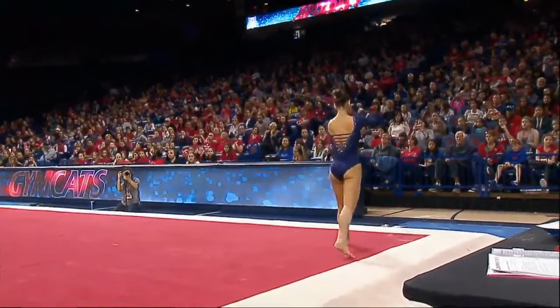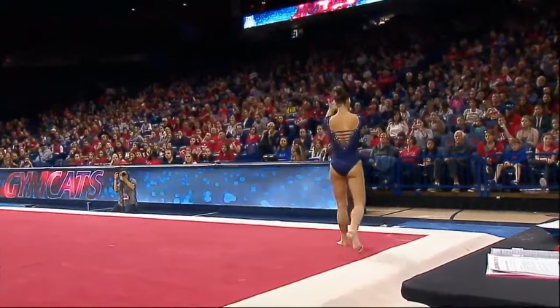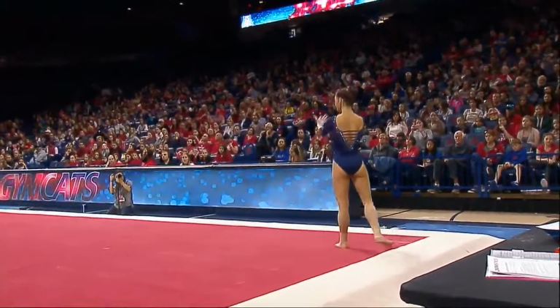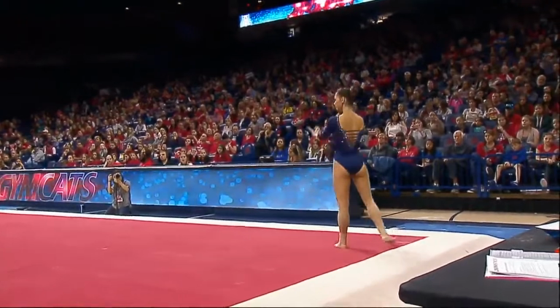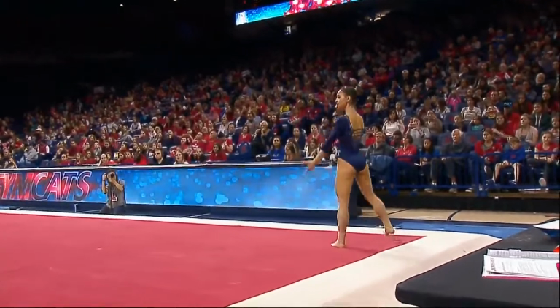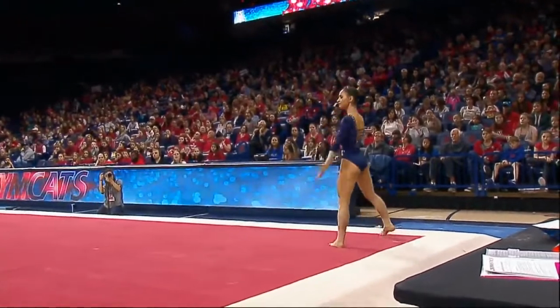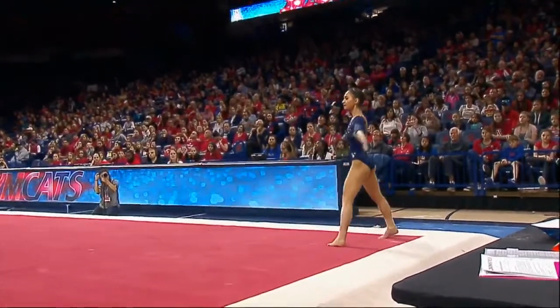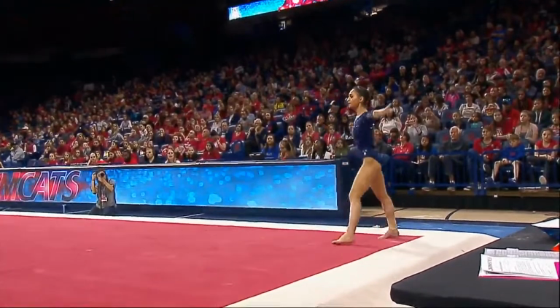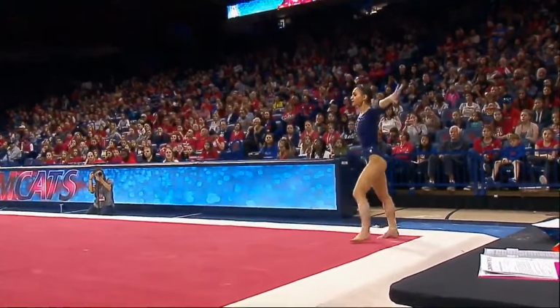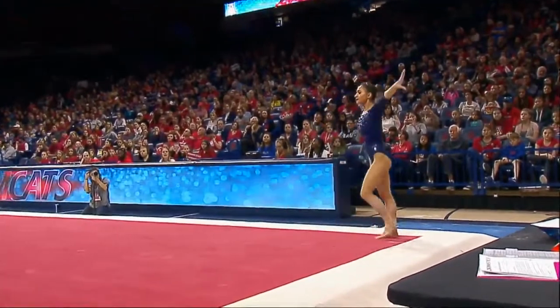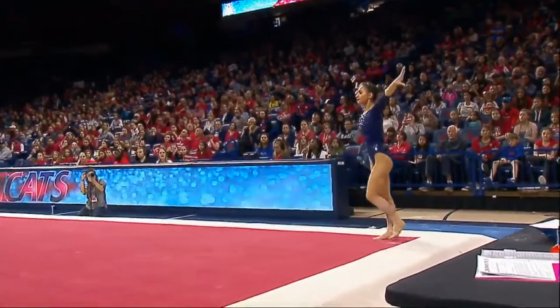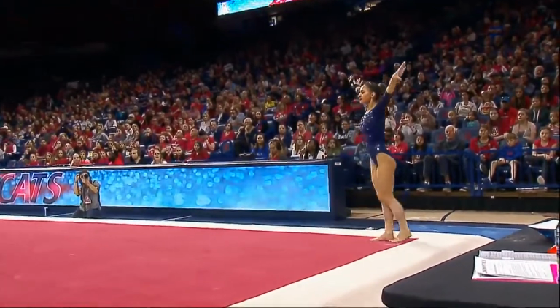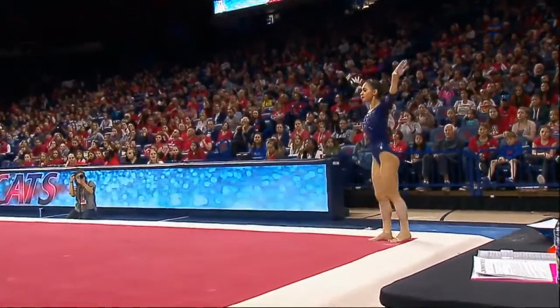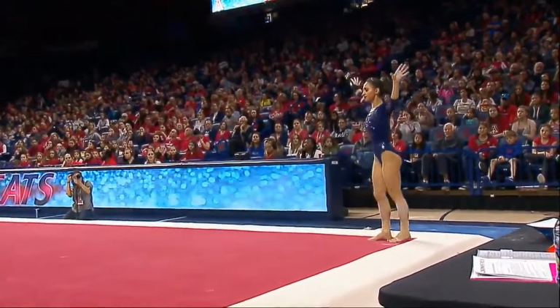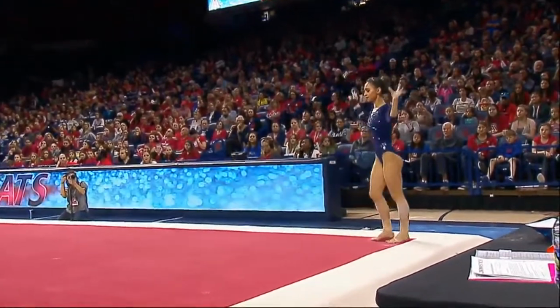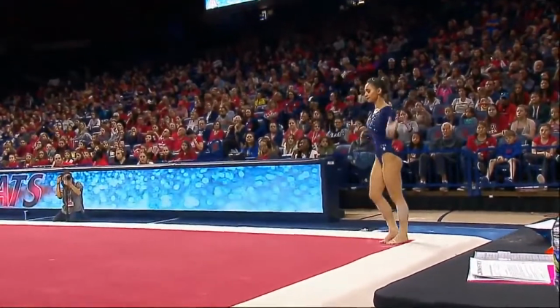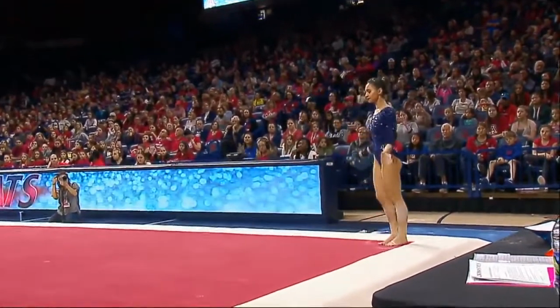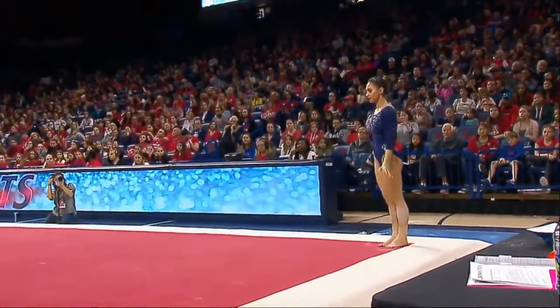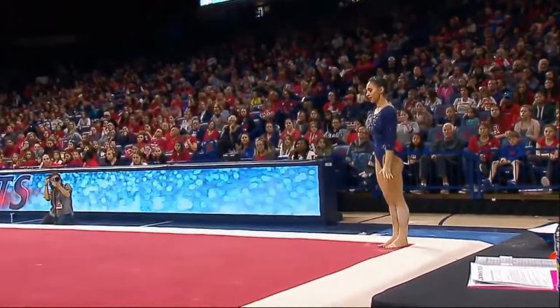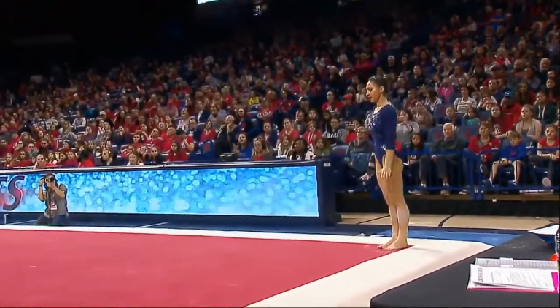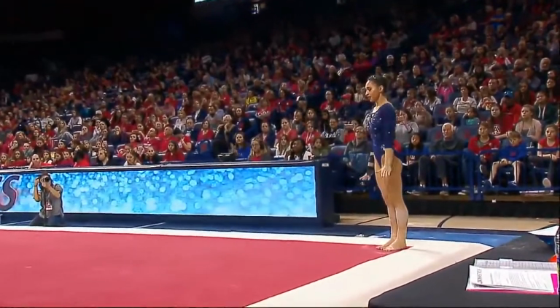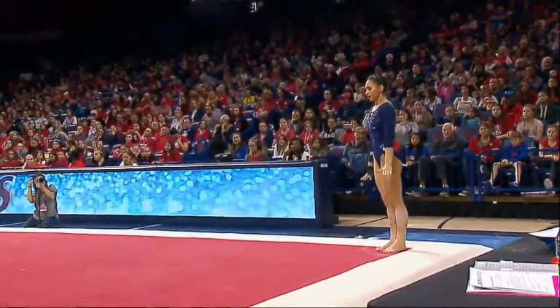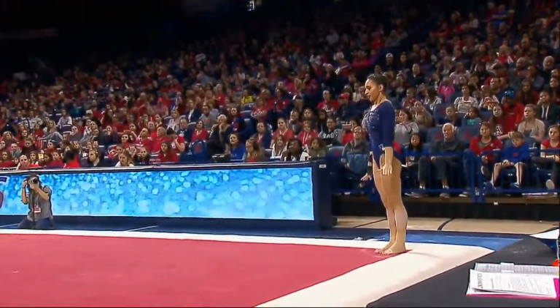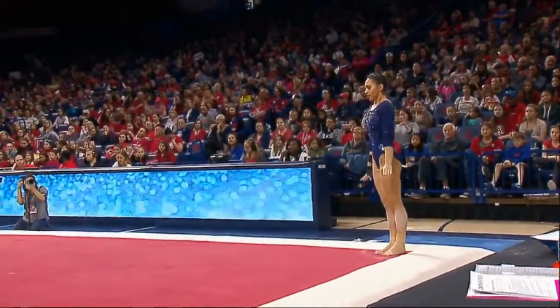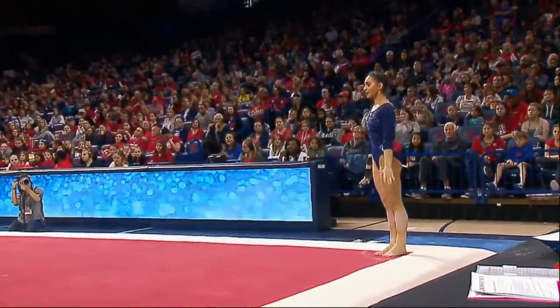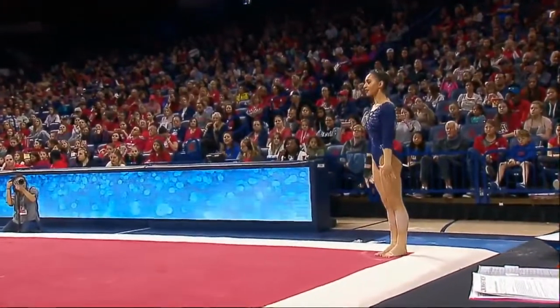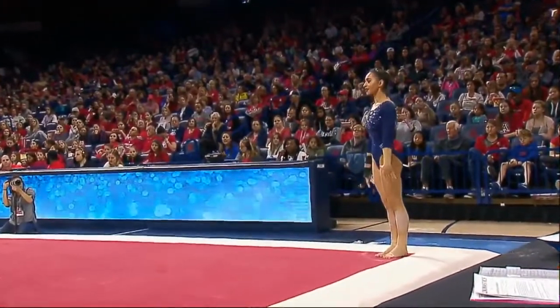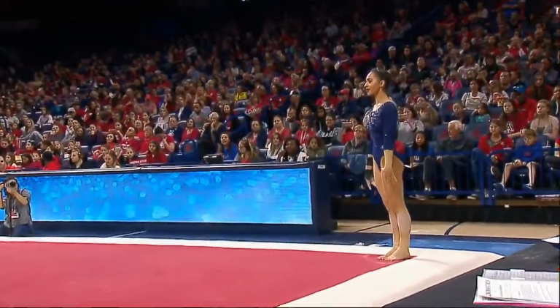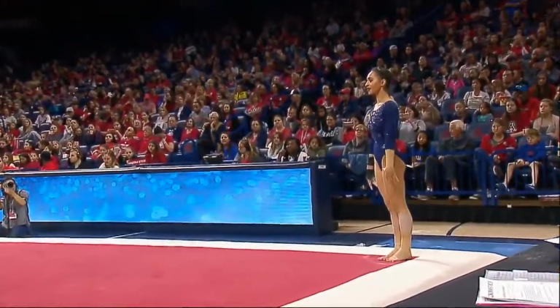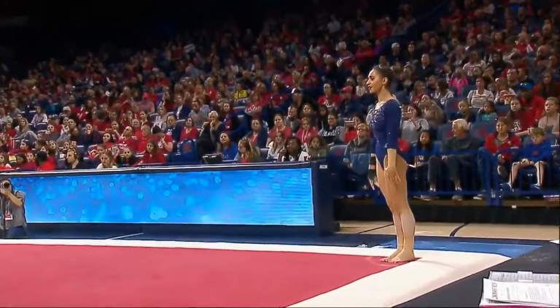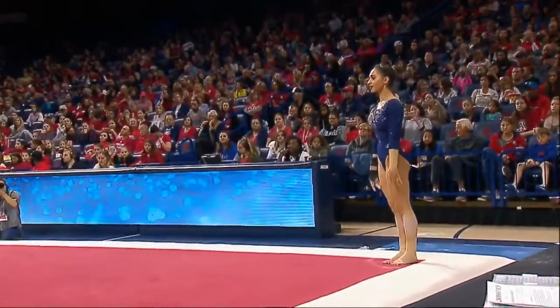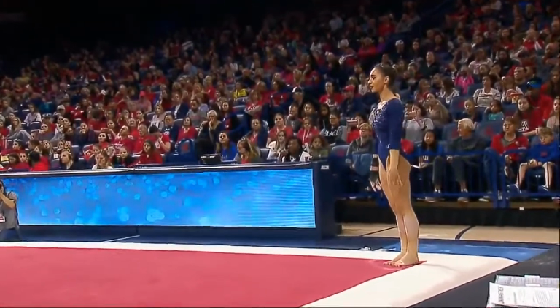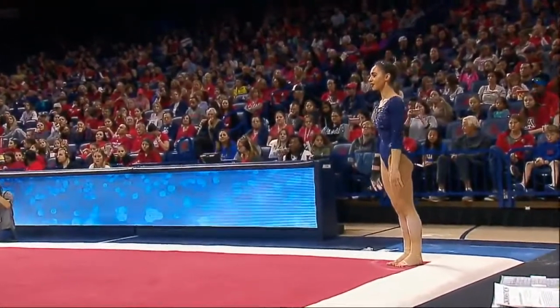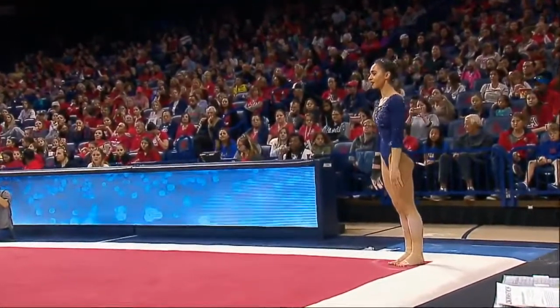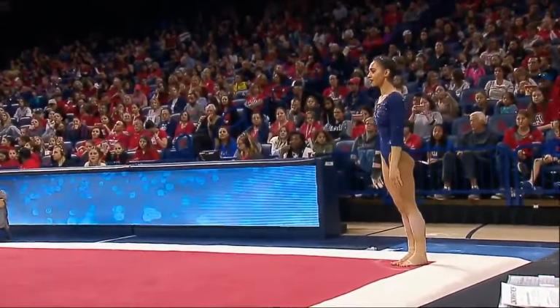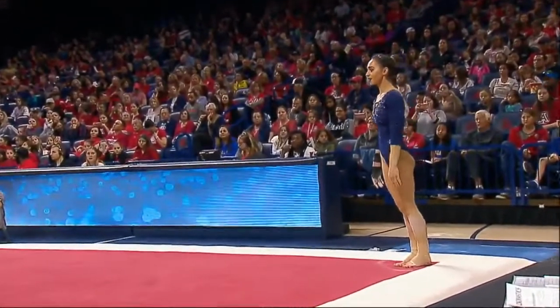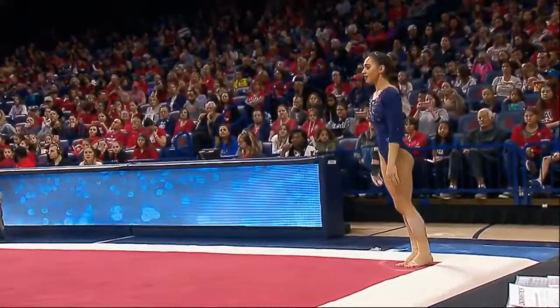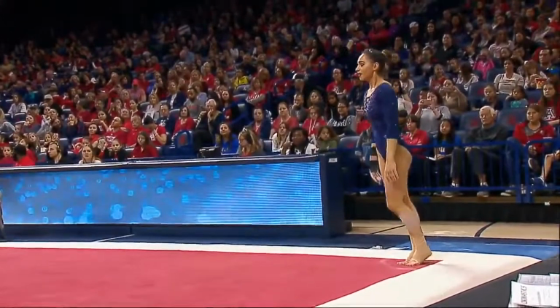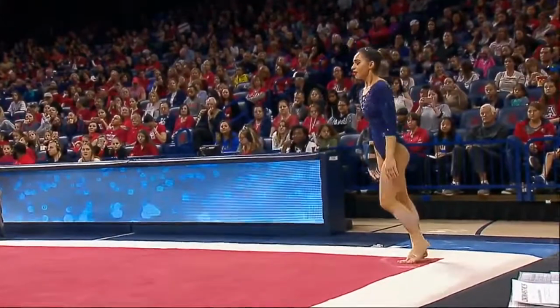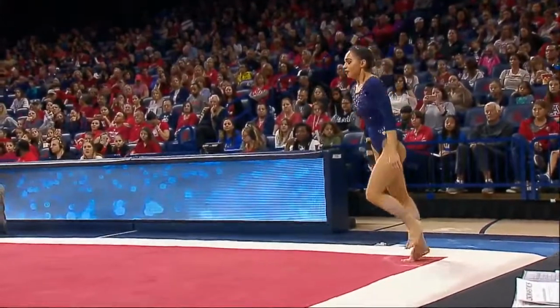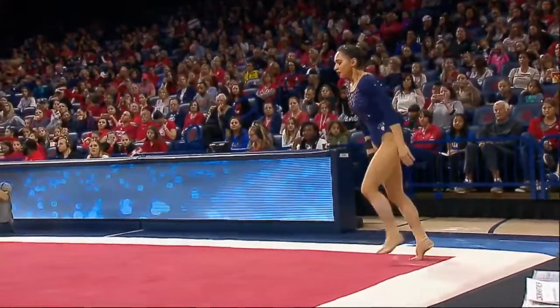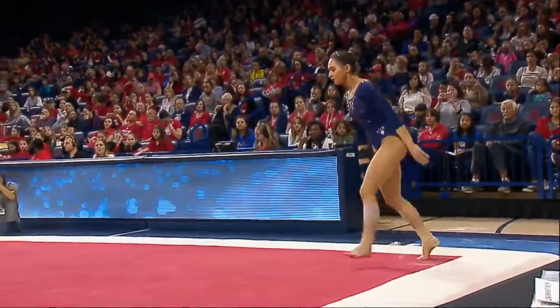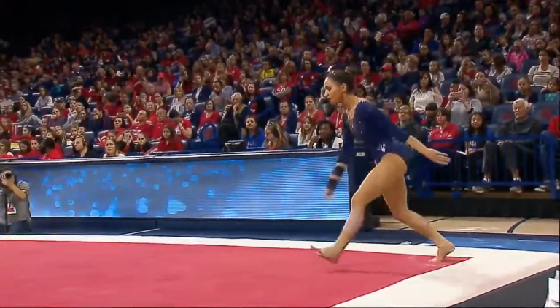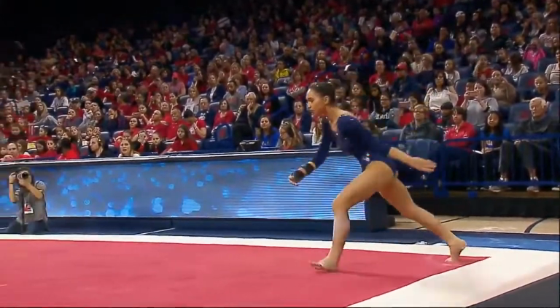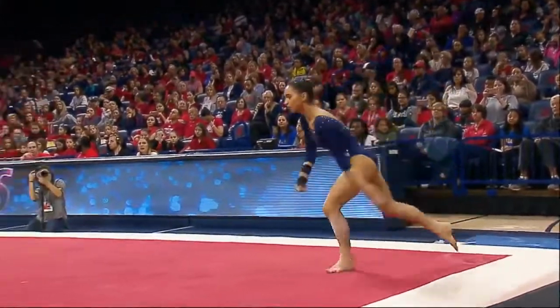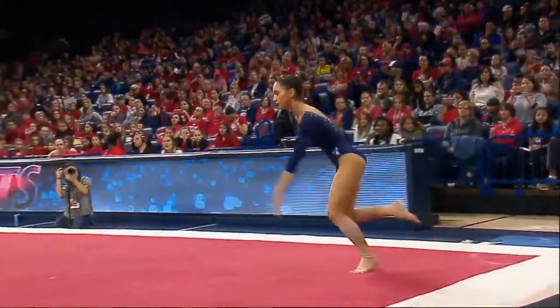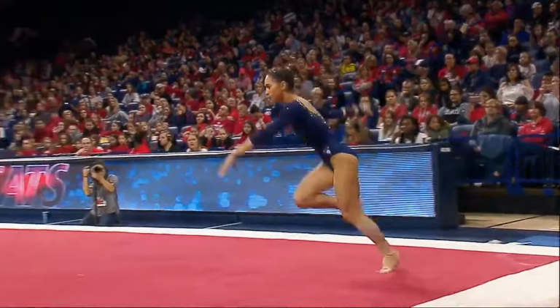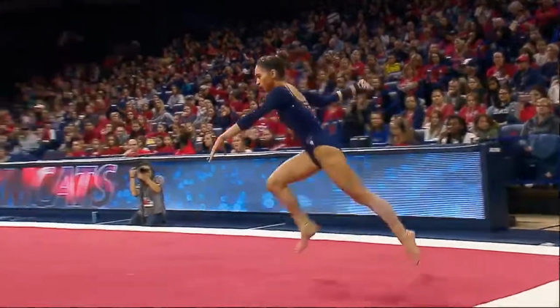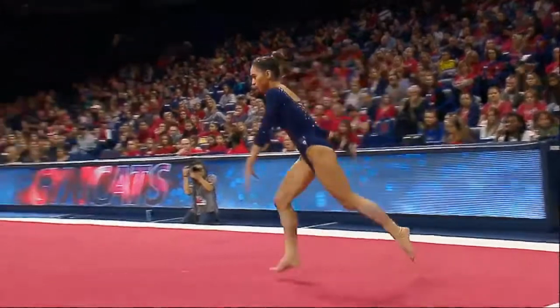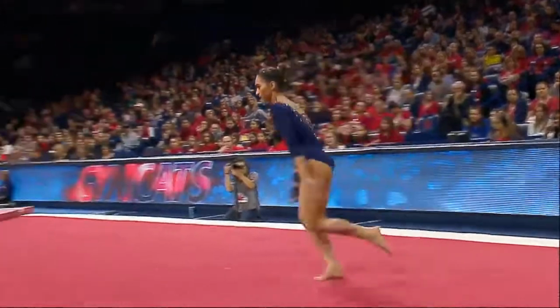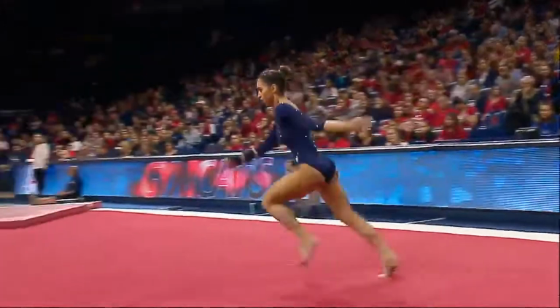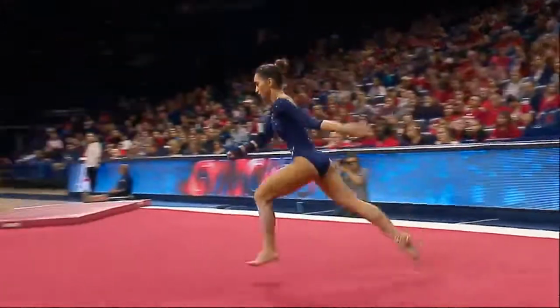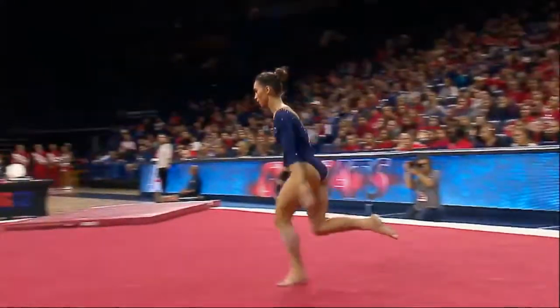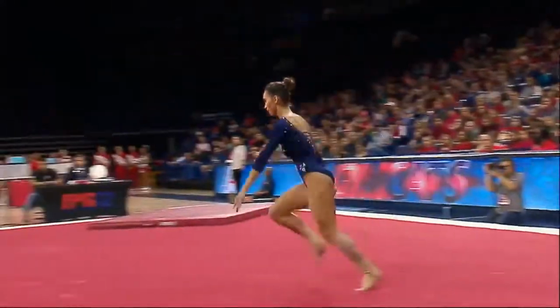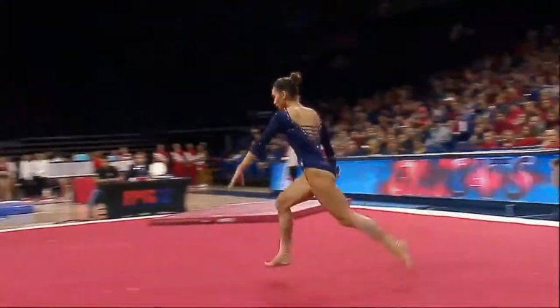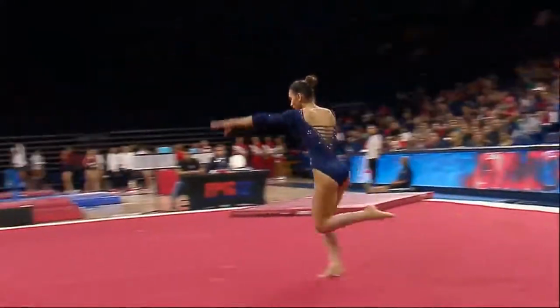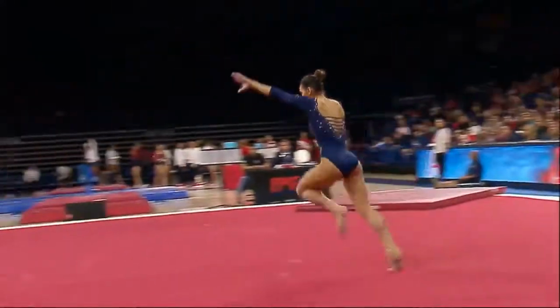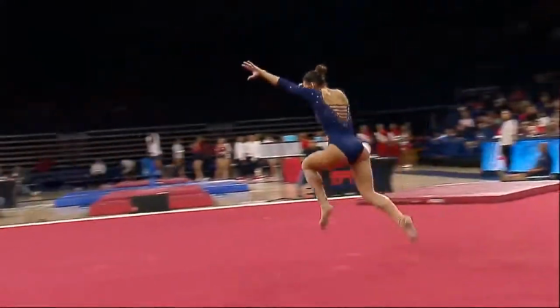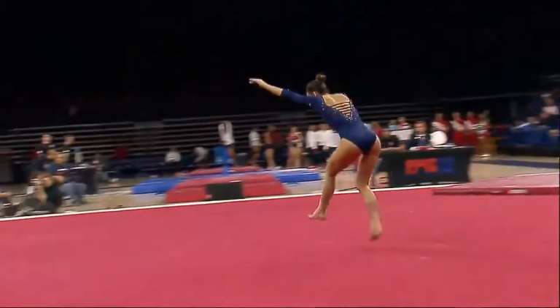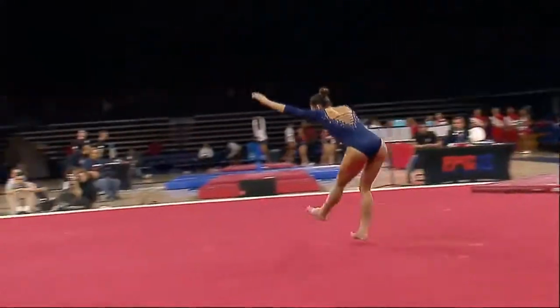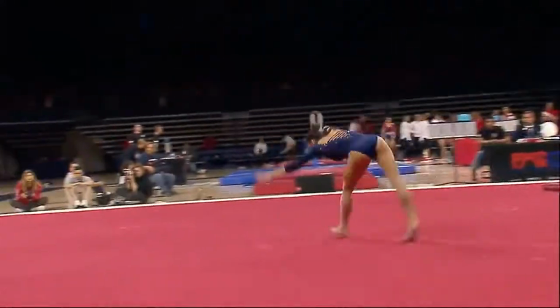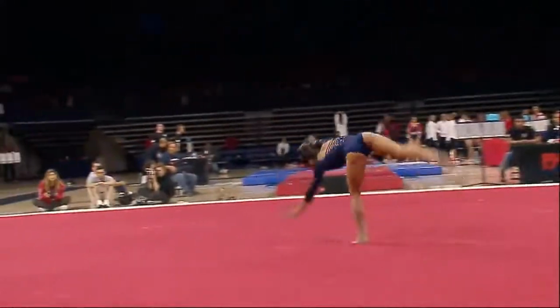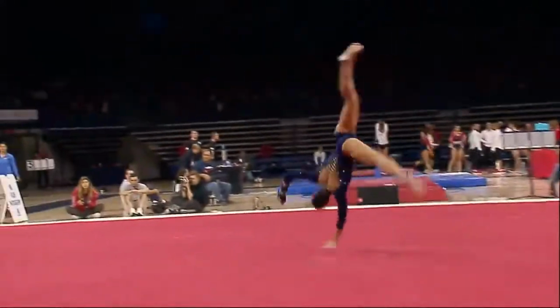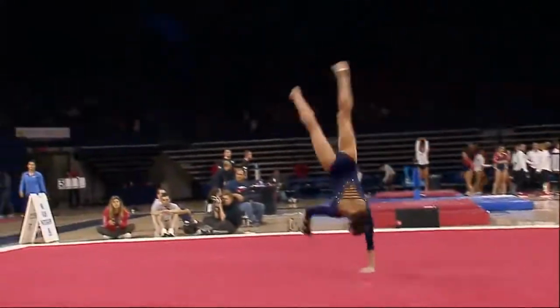You can really see her flexibility in those leaps and her strength by how high she gets up on the leaps as well.